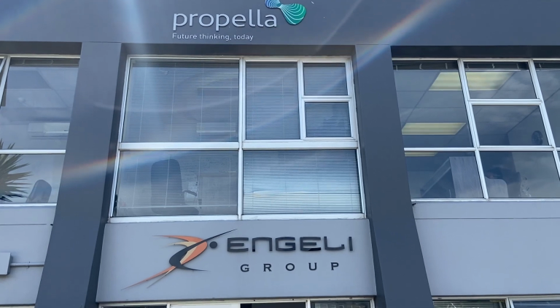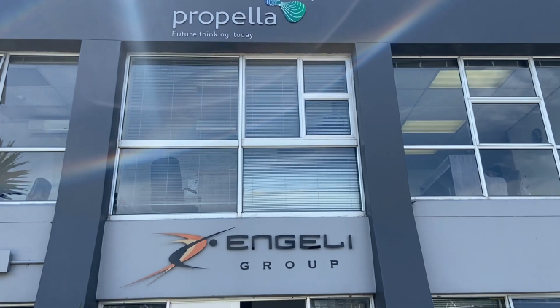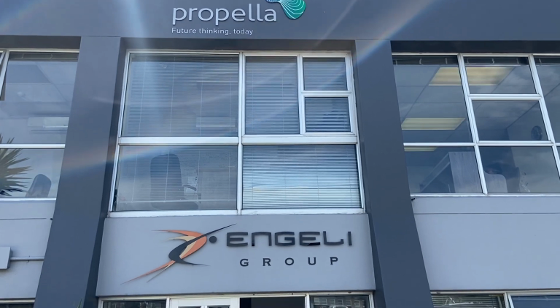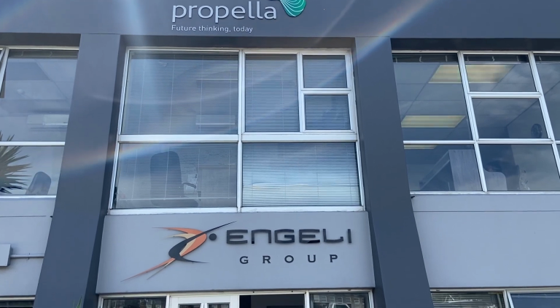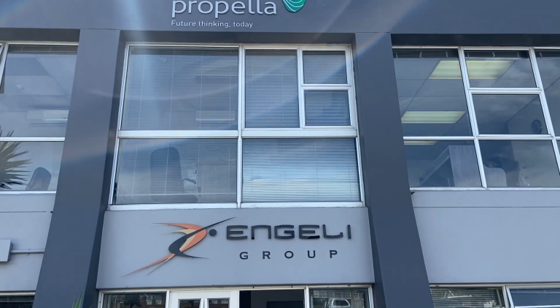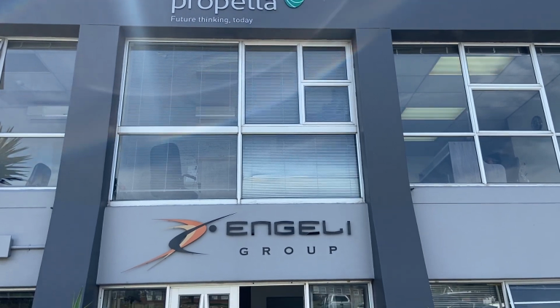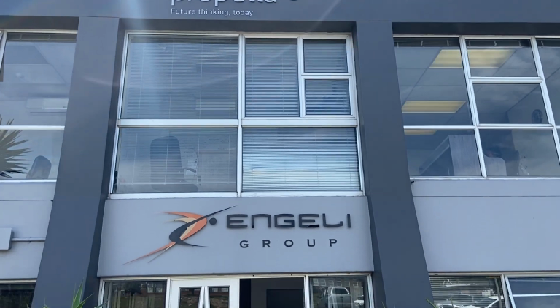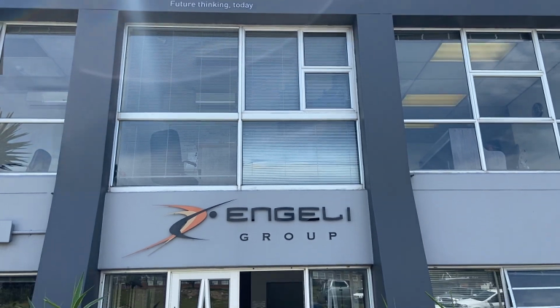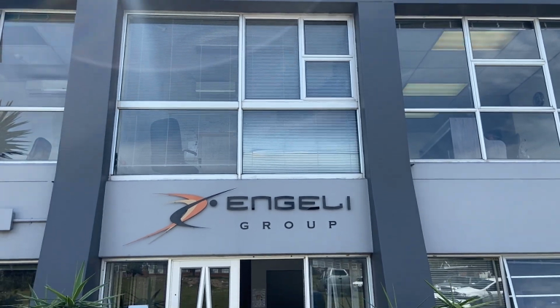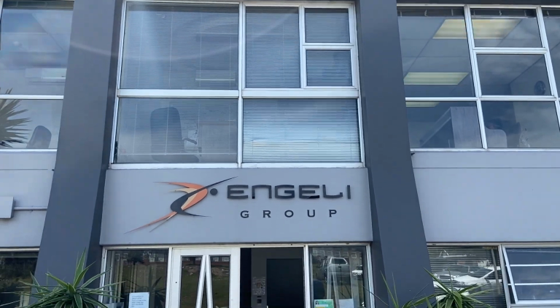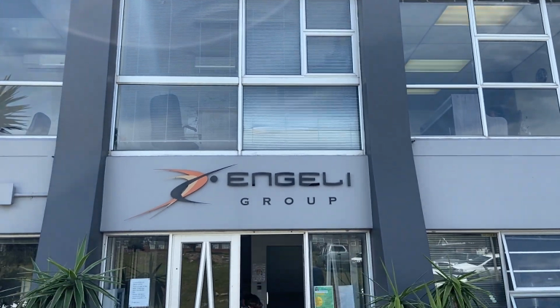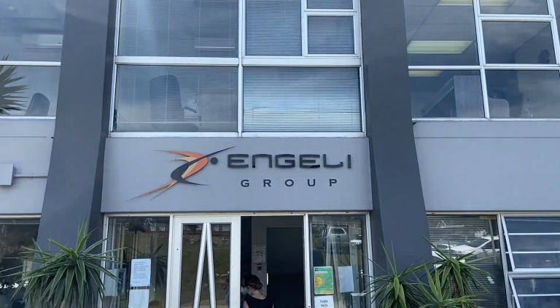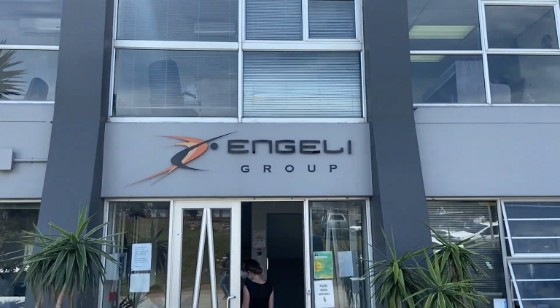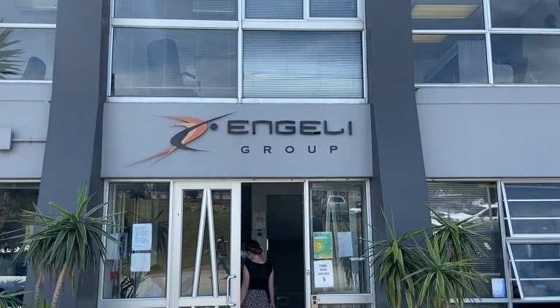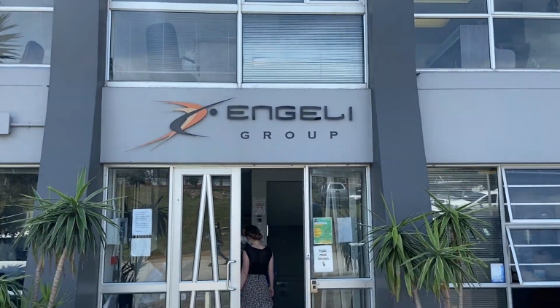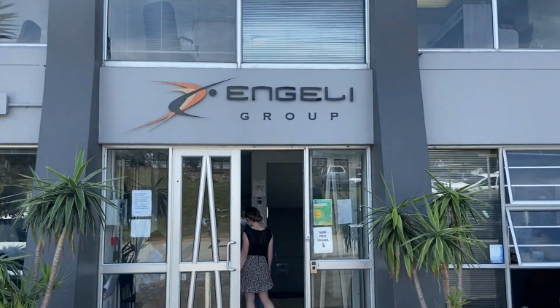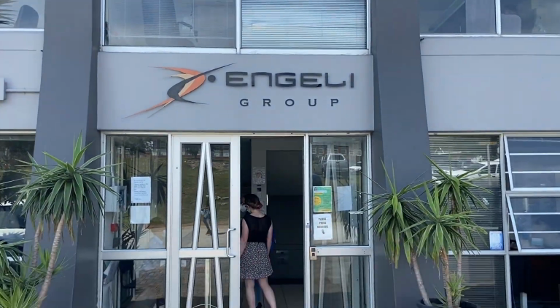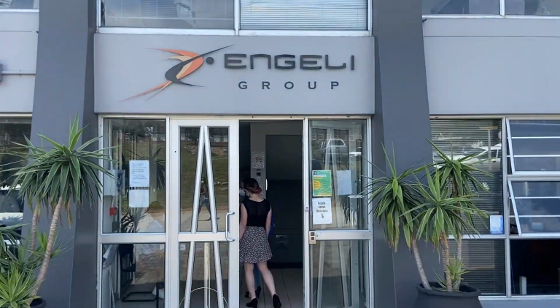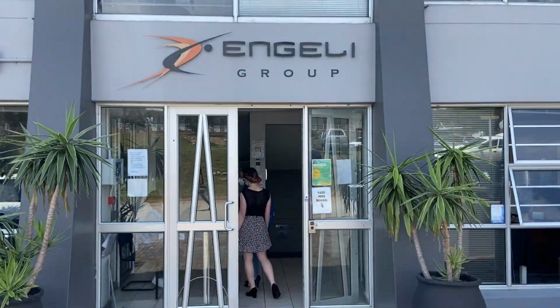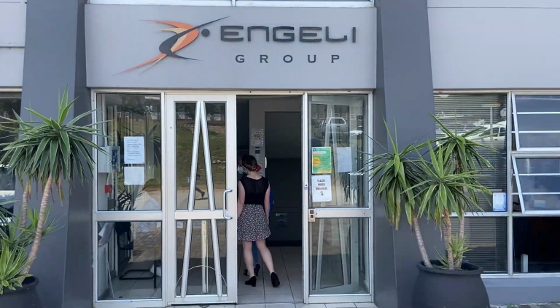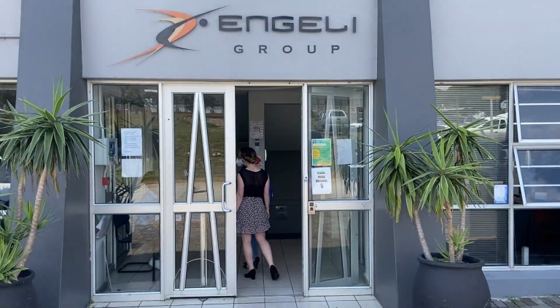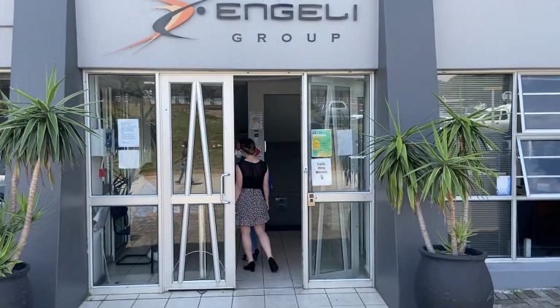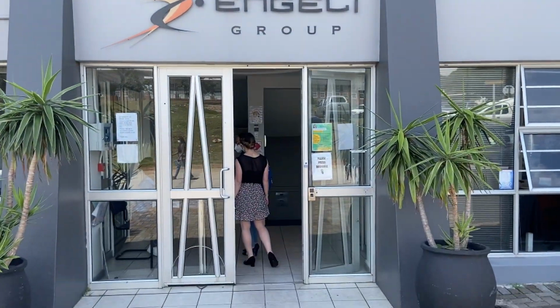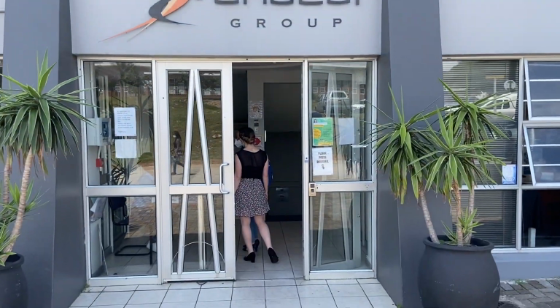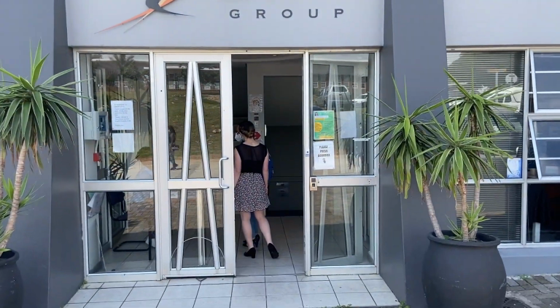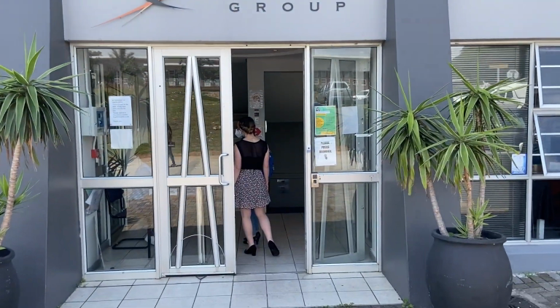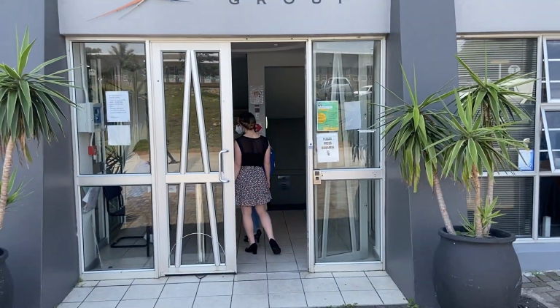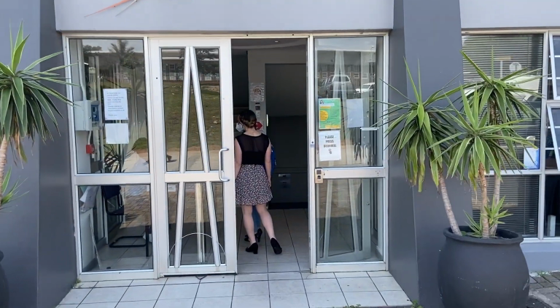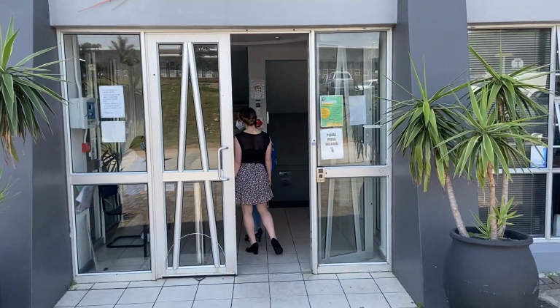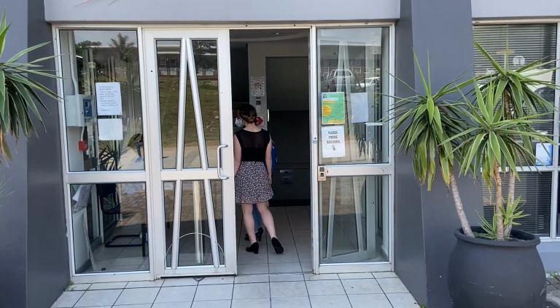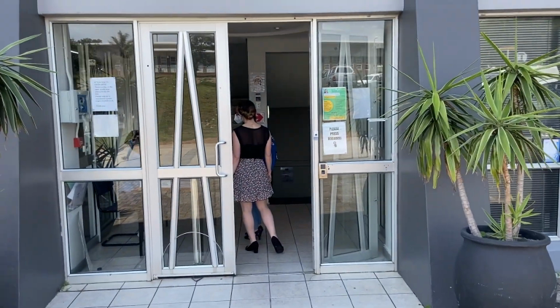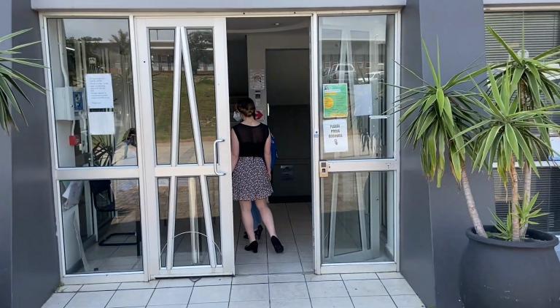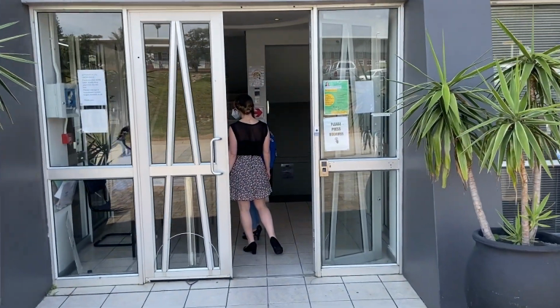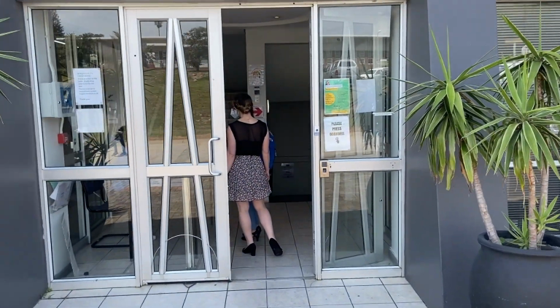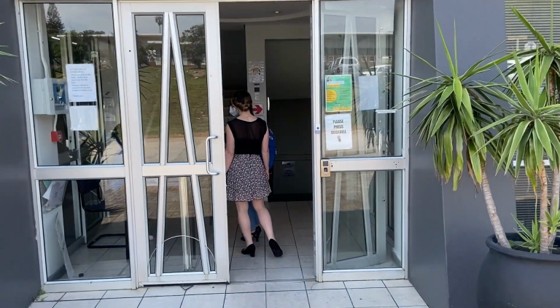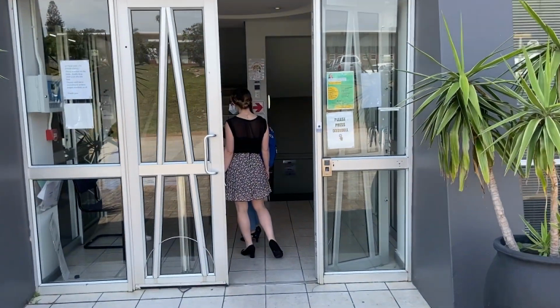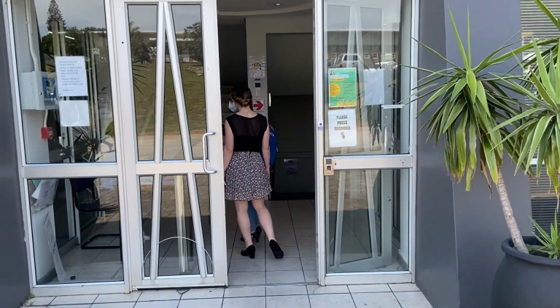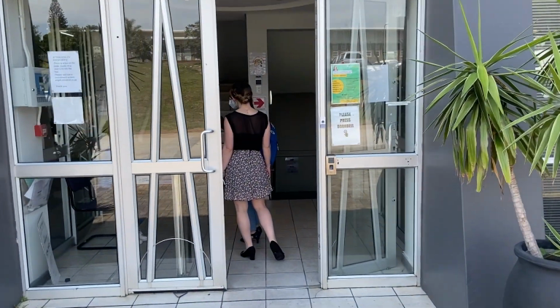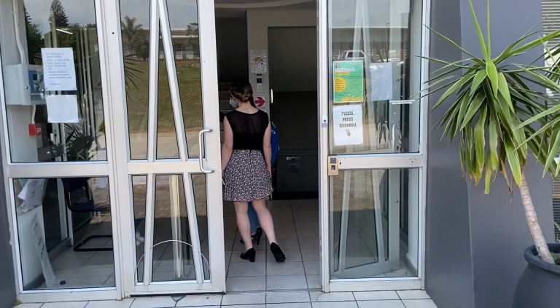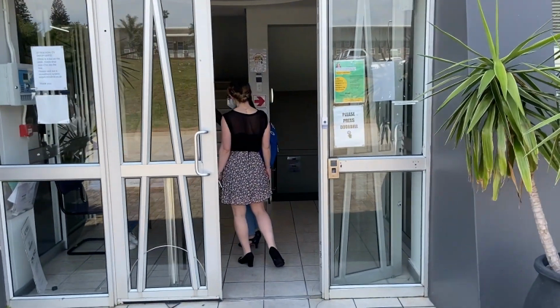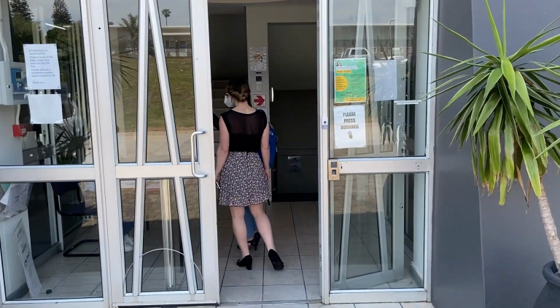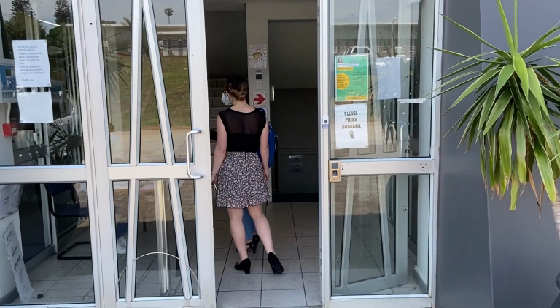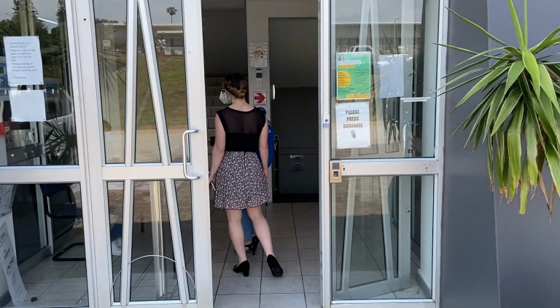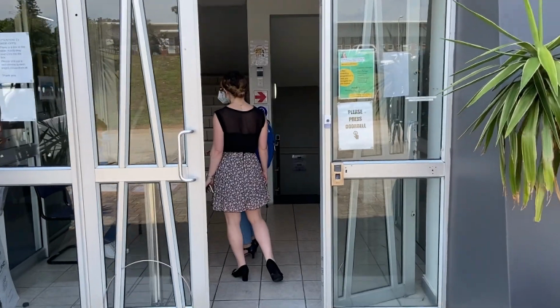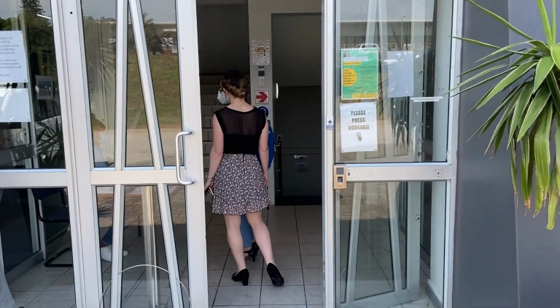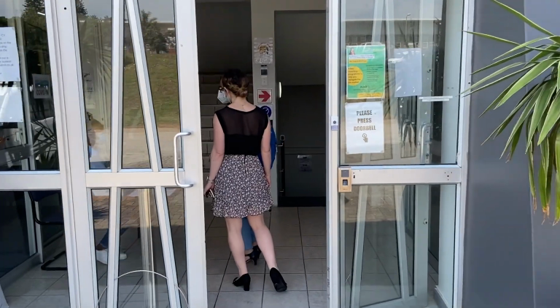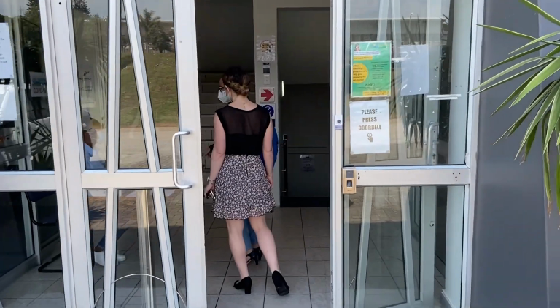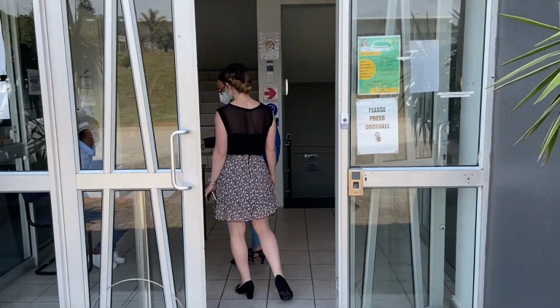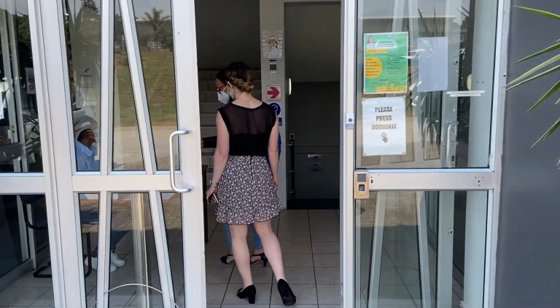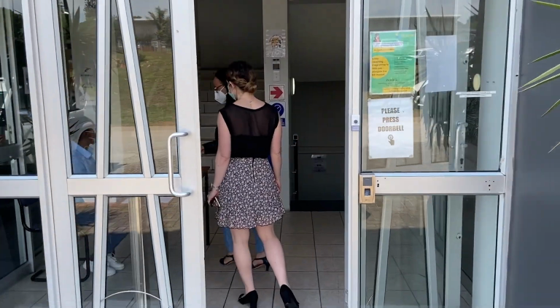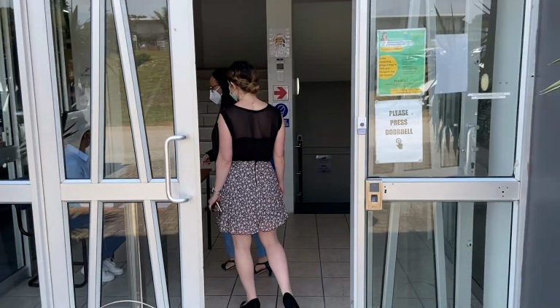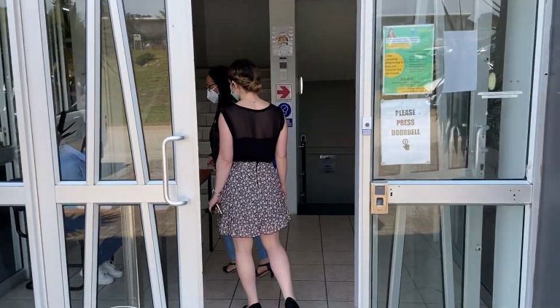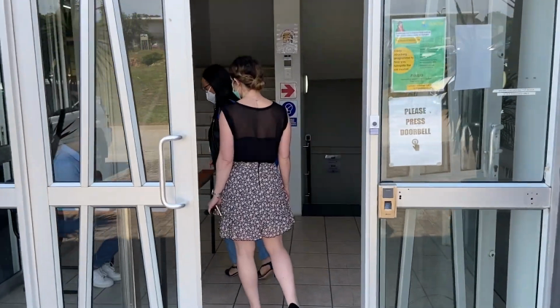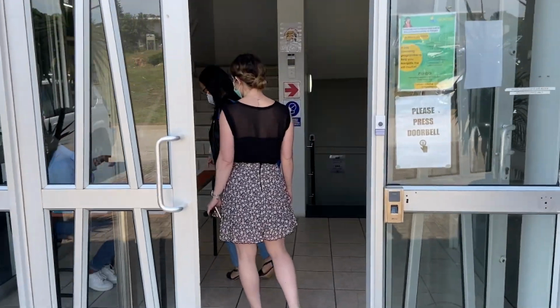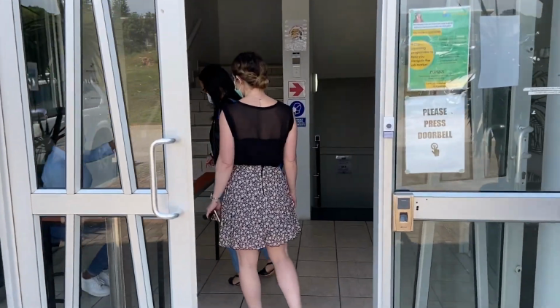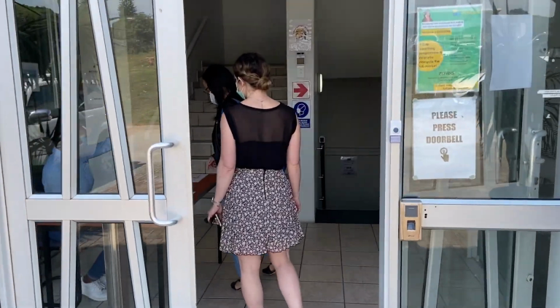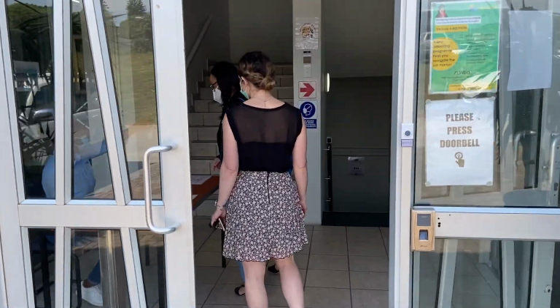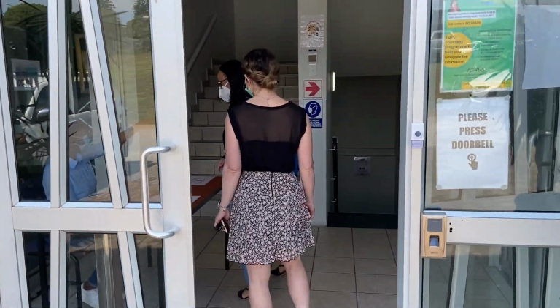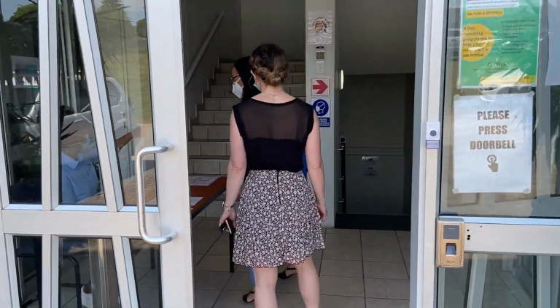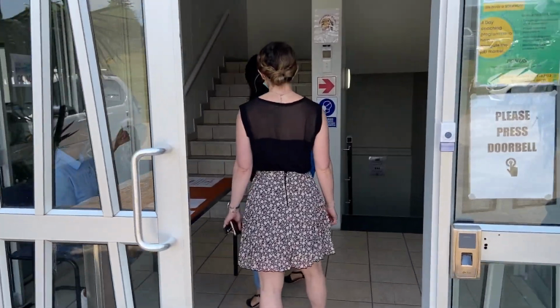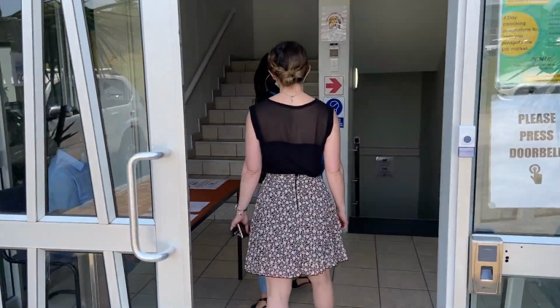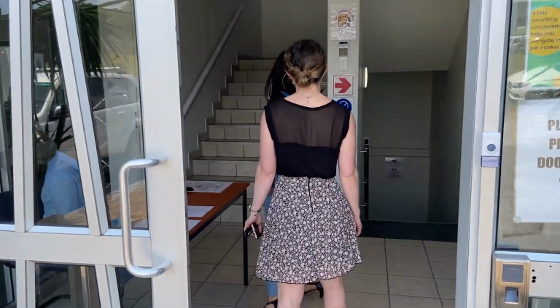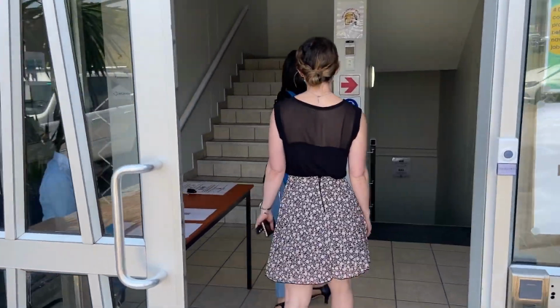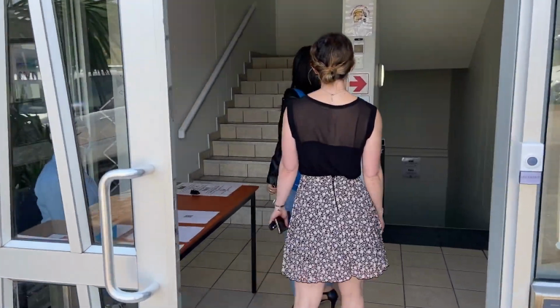Hello, my name is Anita Palmer. I'm the Incubator Manager at Propeller. Please join me on a virtual tour of our precinct.